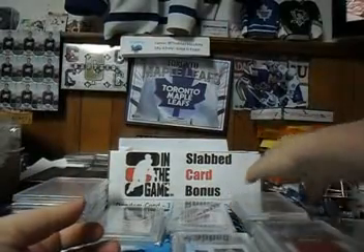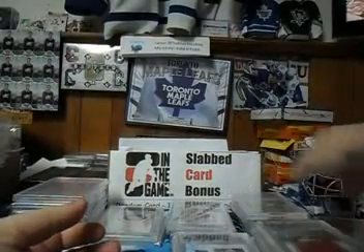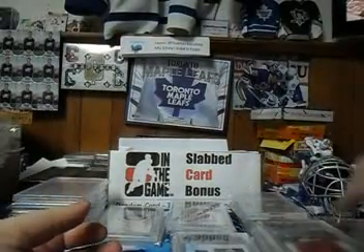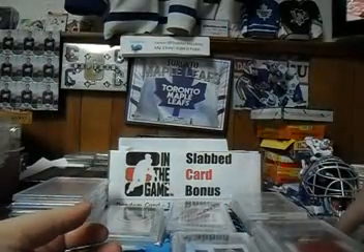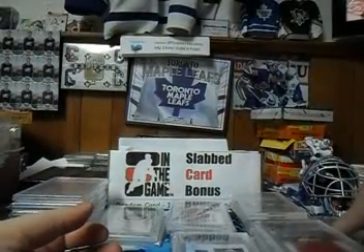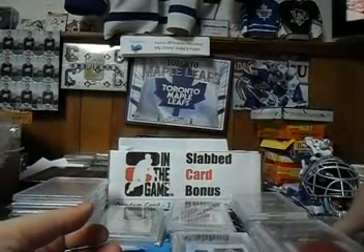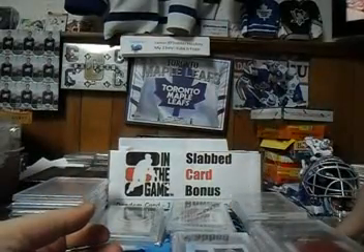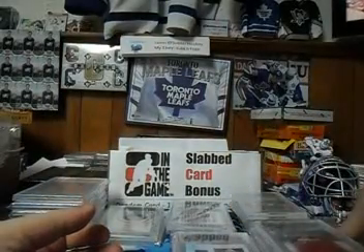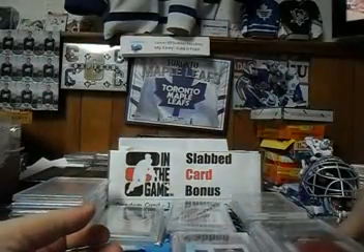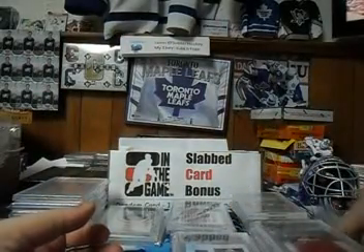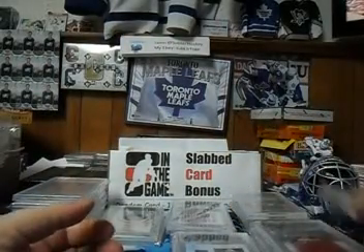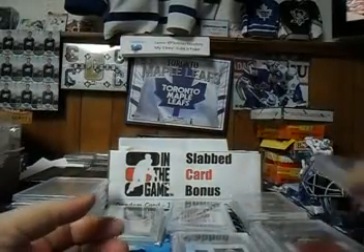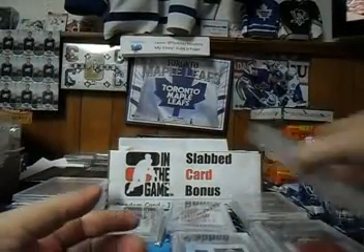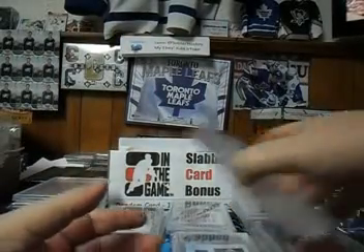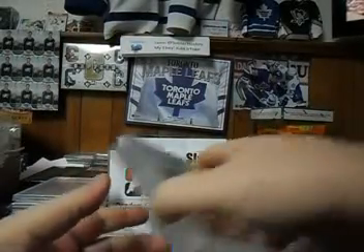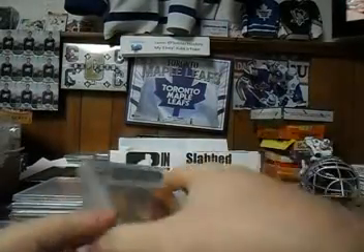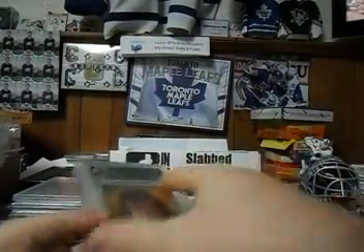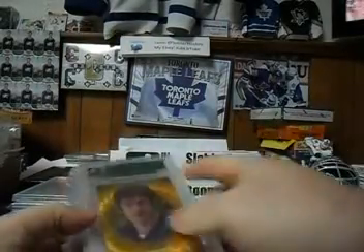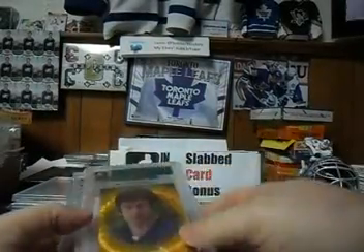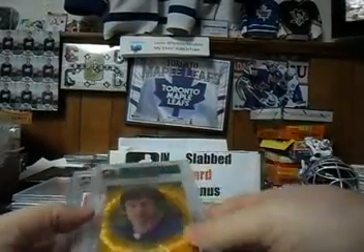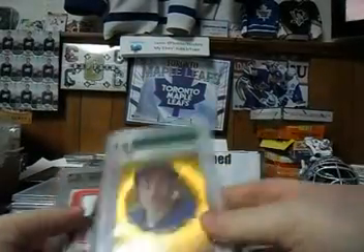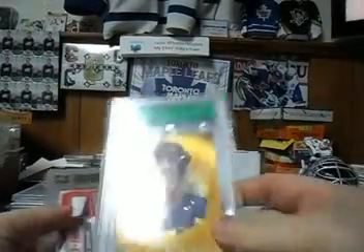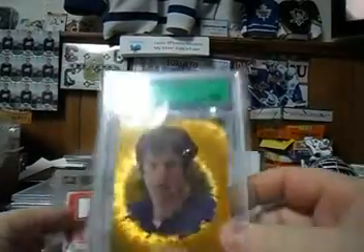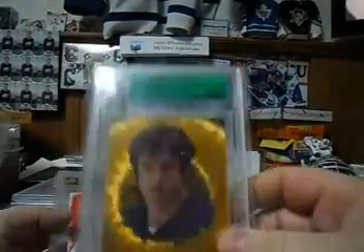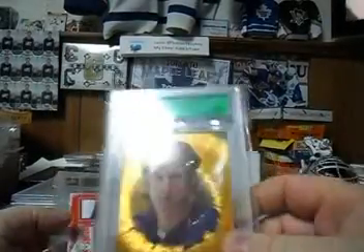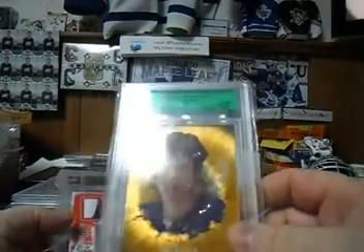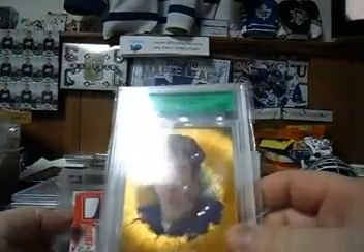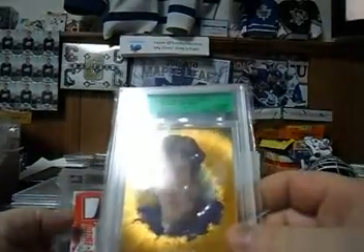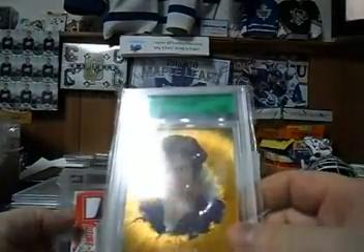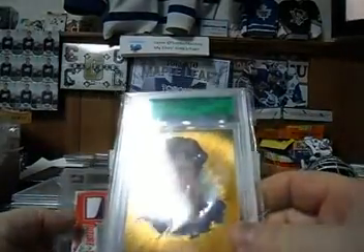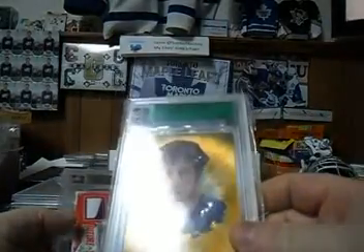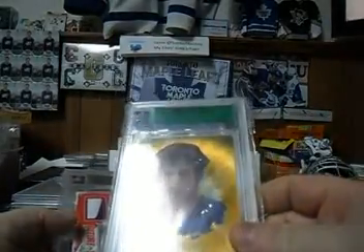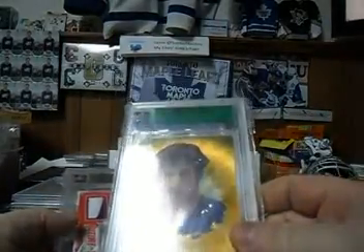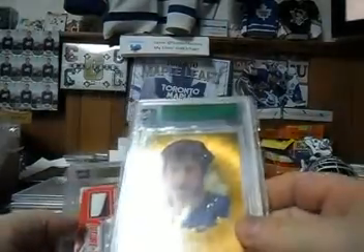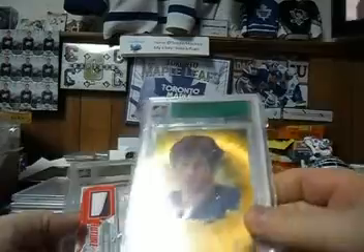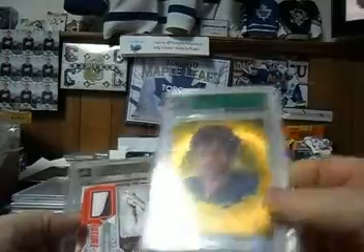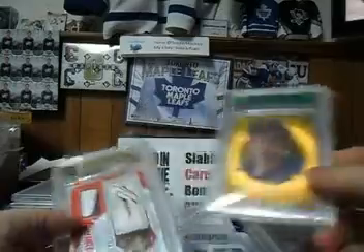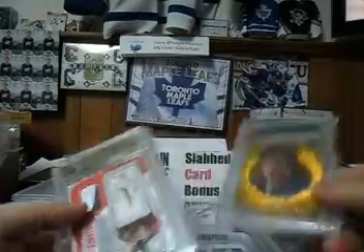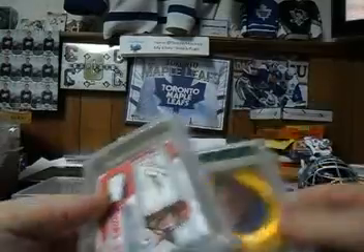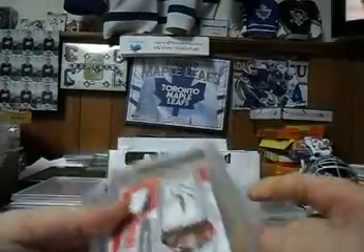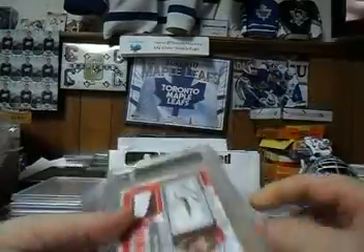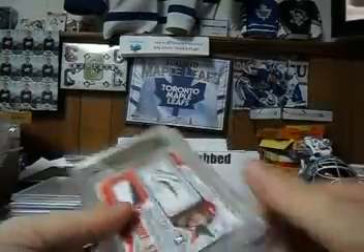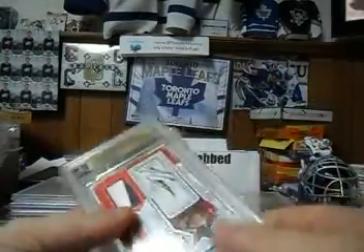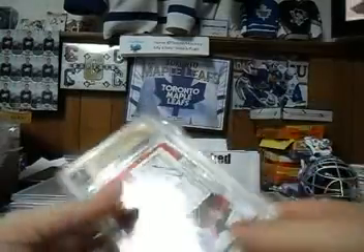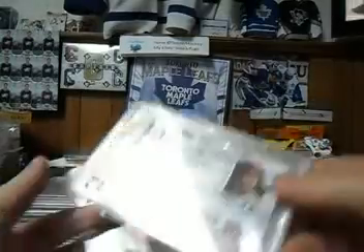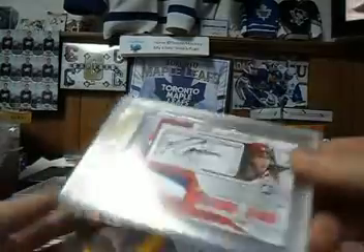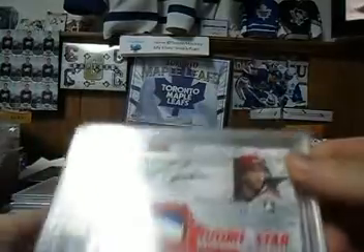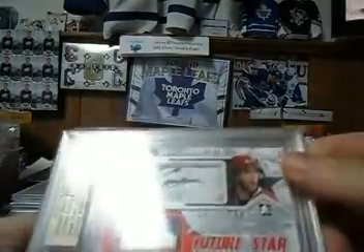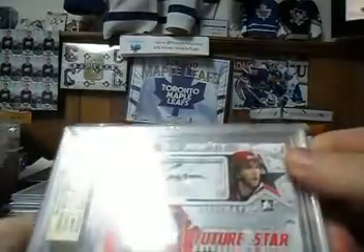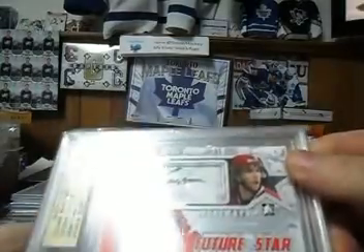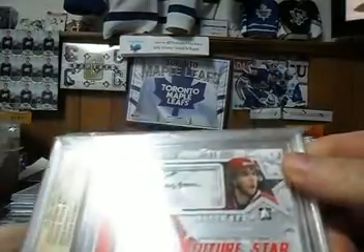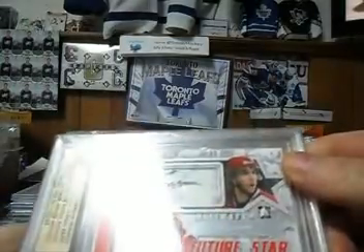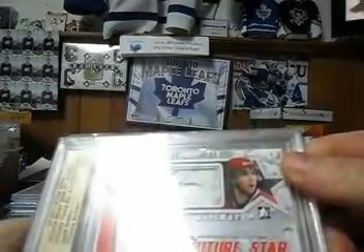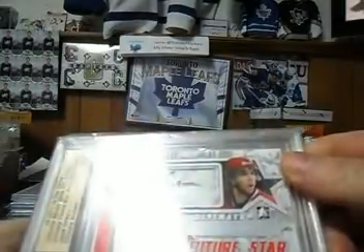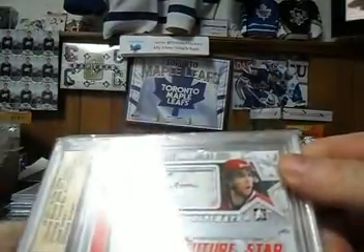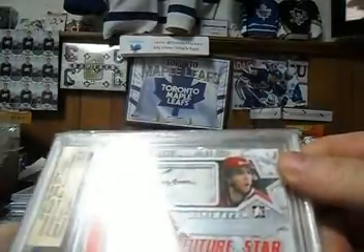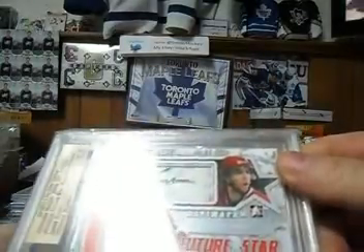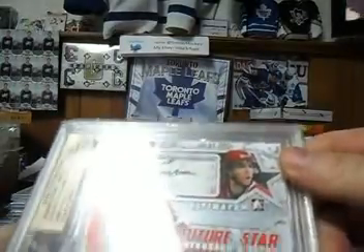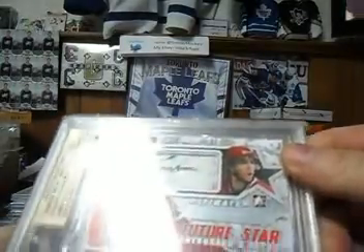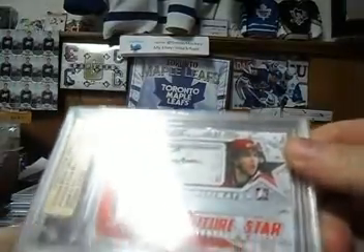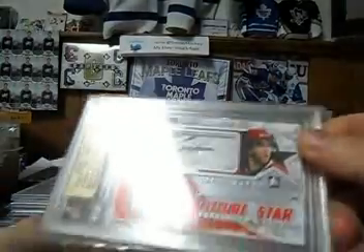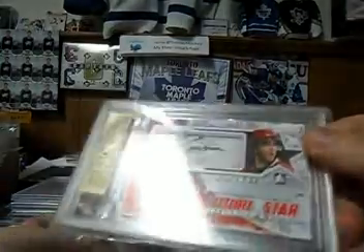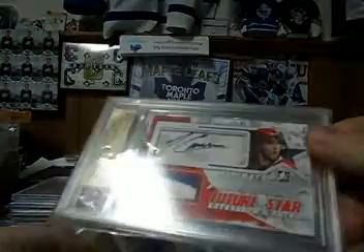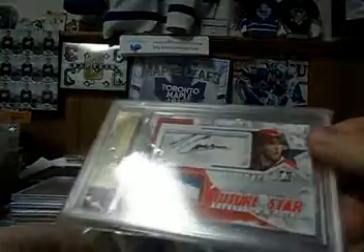We have a couple of loose ones that don't get paired with anything: a gold base of Jean Ratelle and a nice Jared Cowan Patch Autograph.